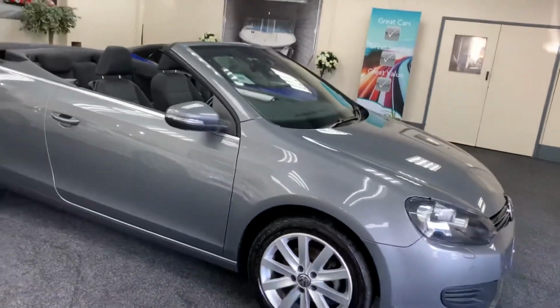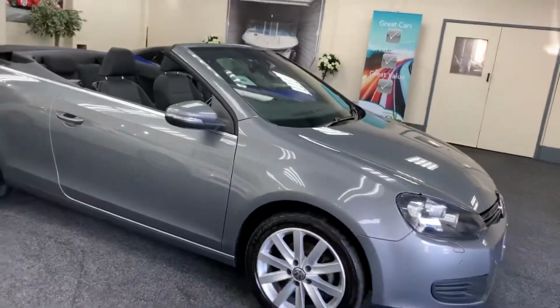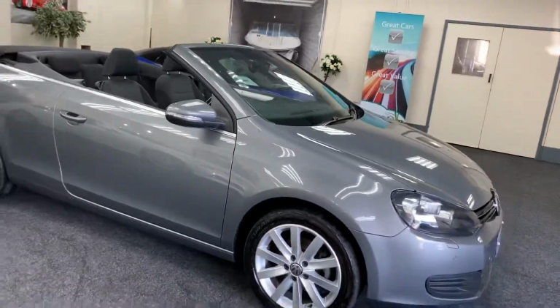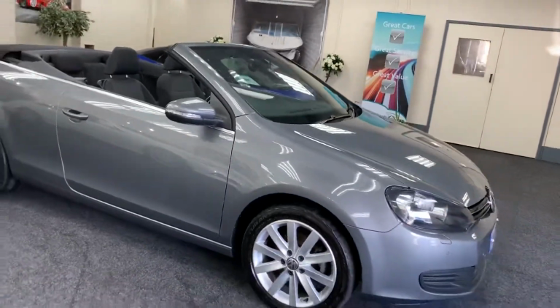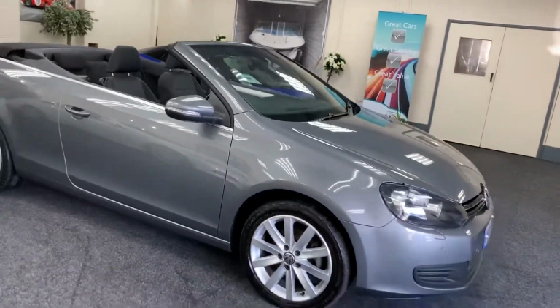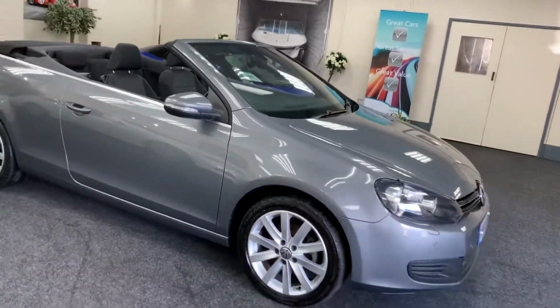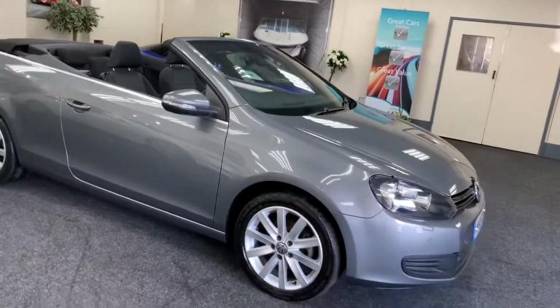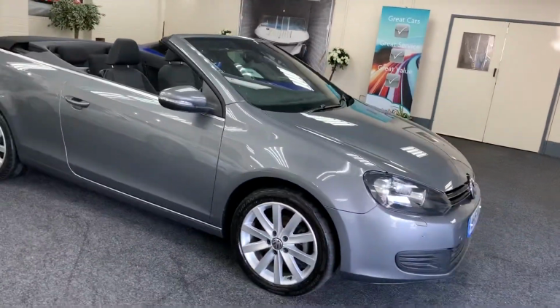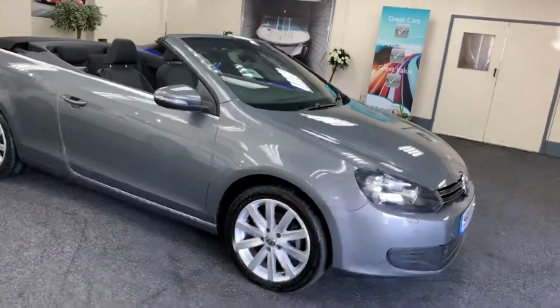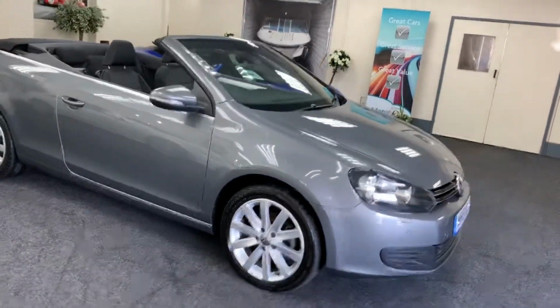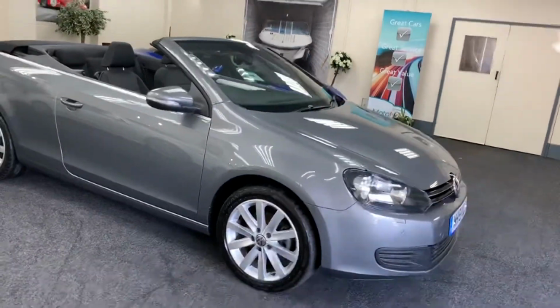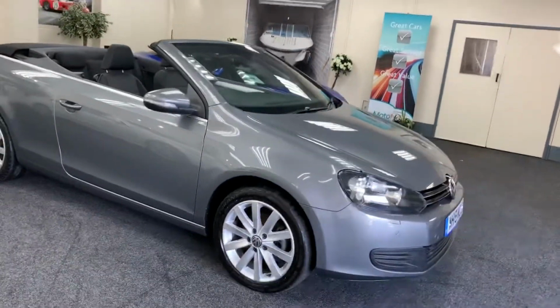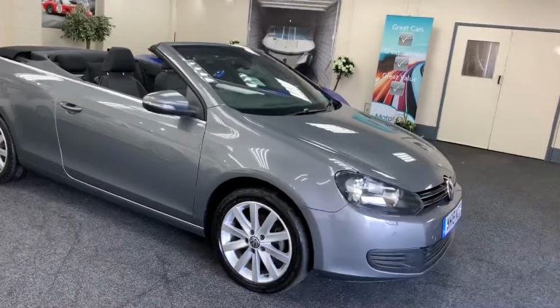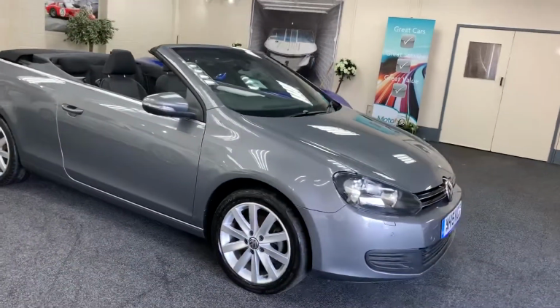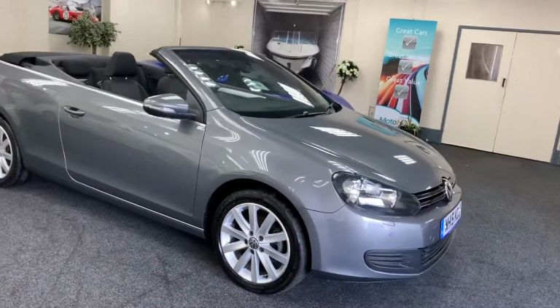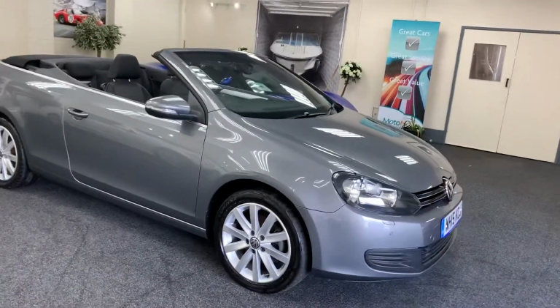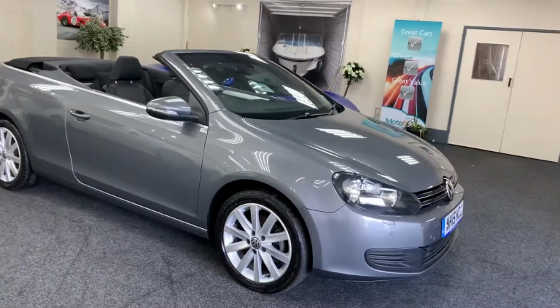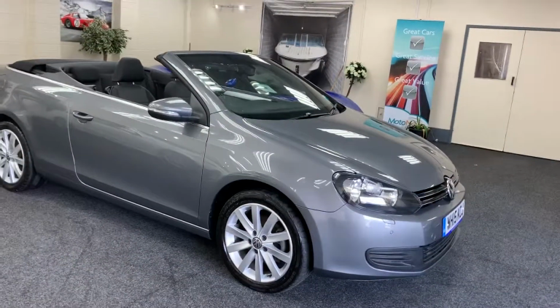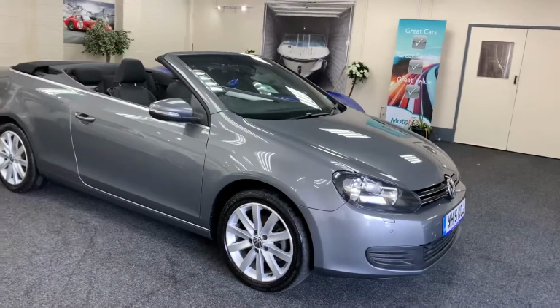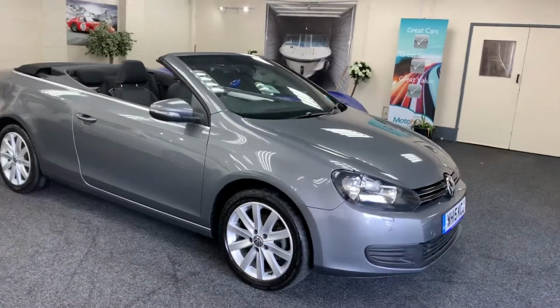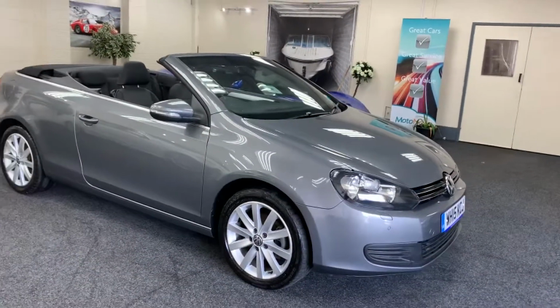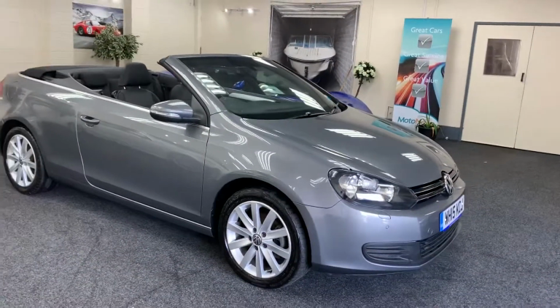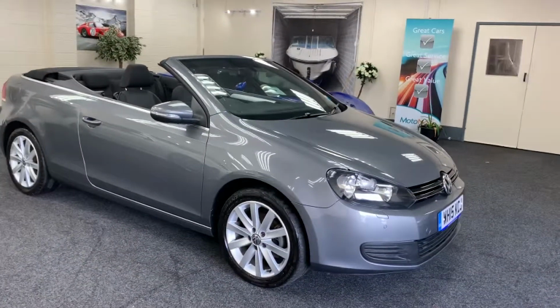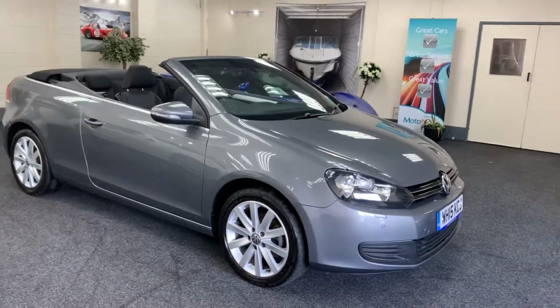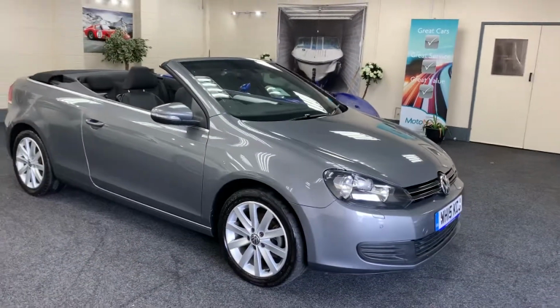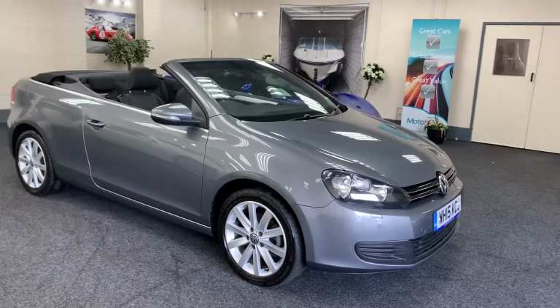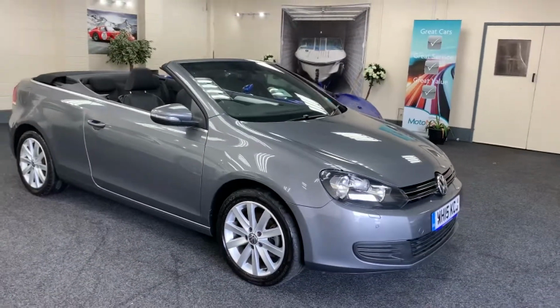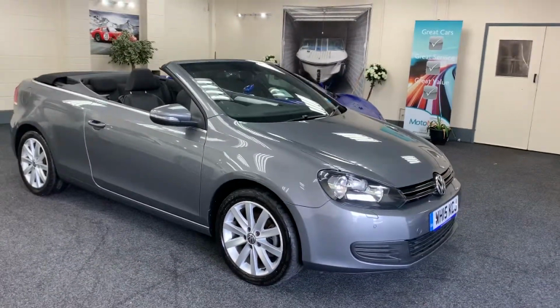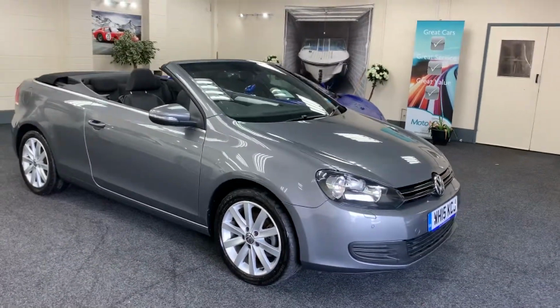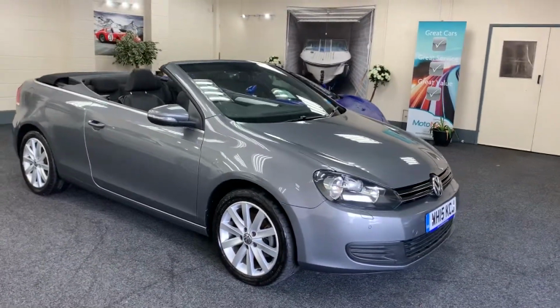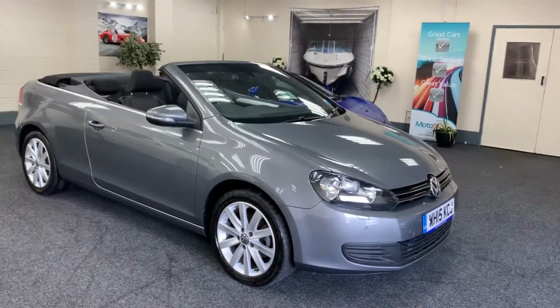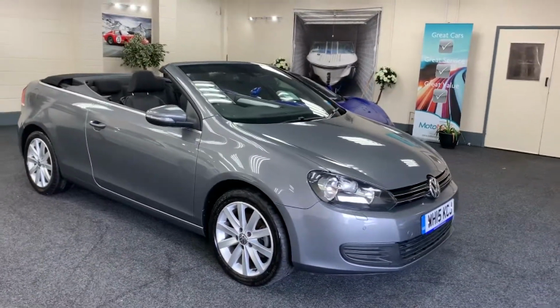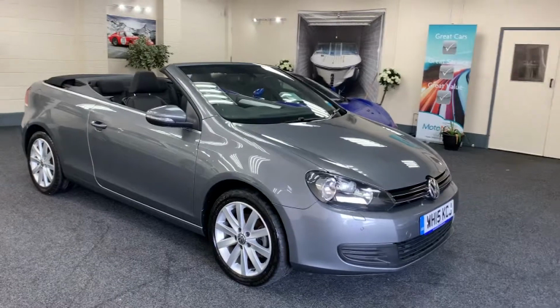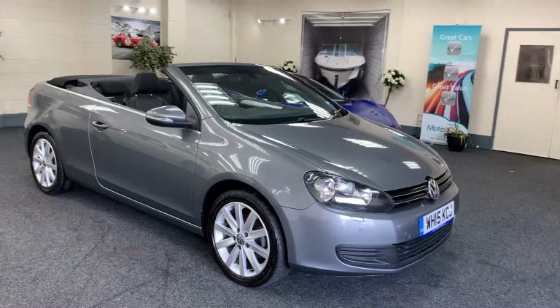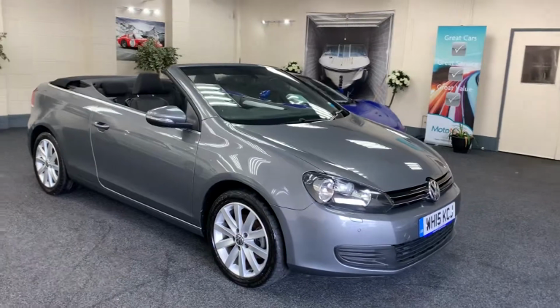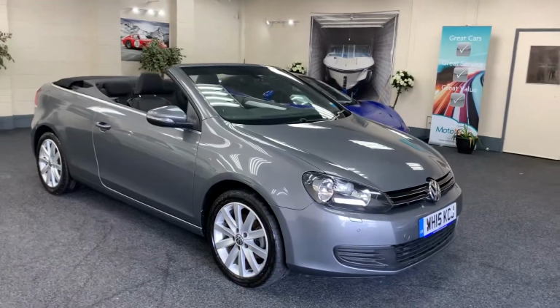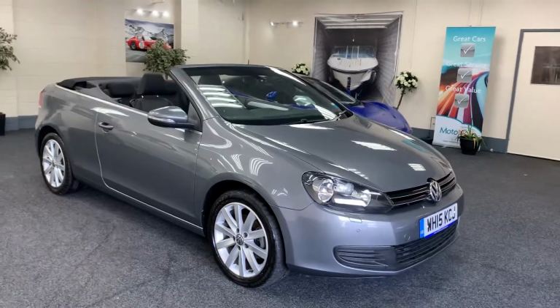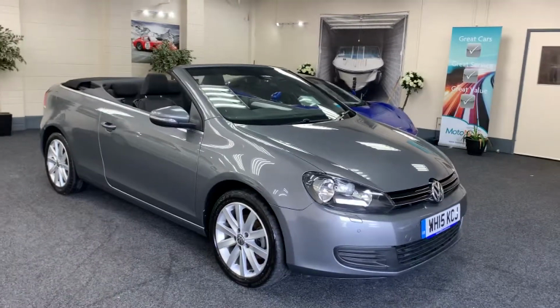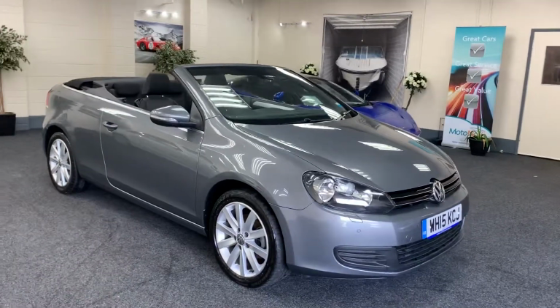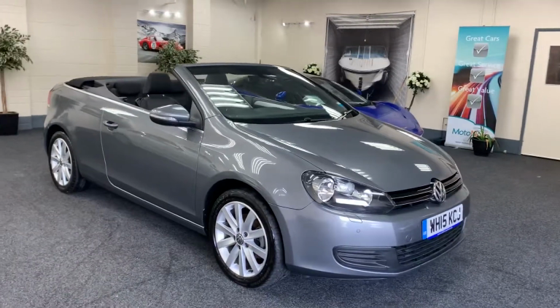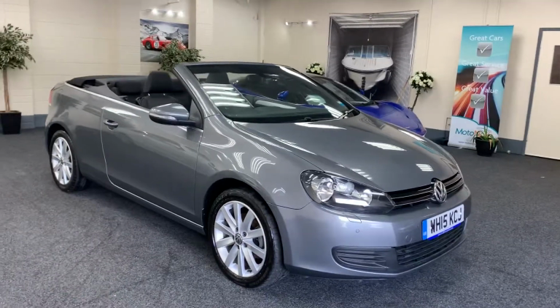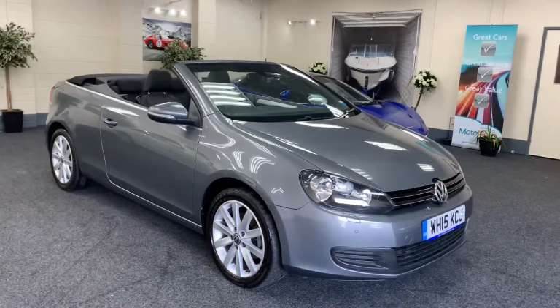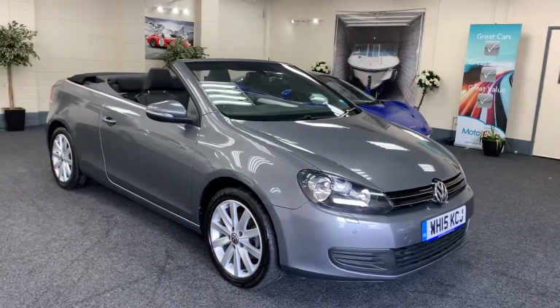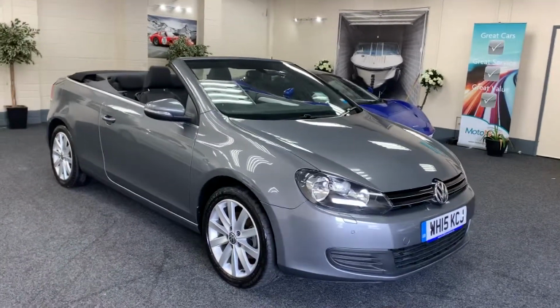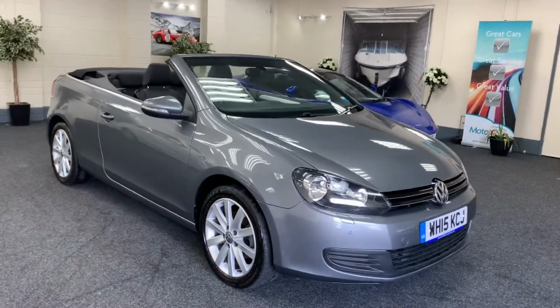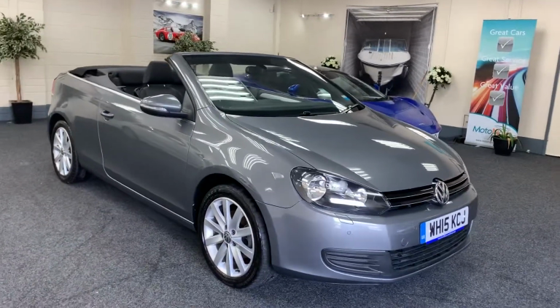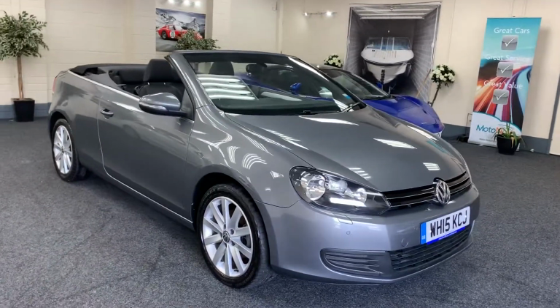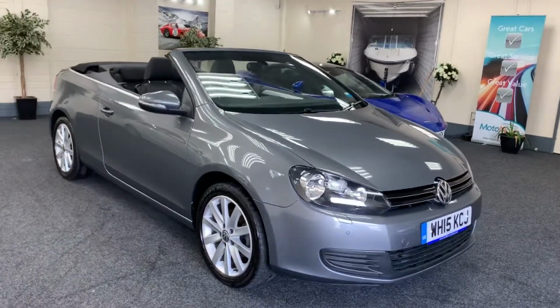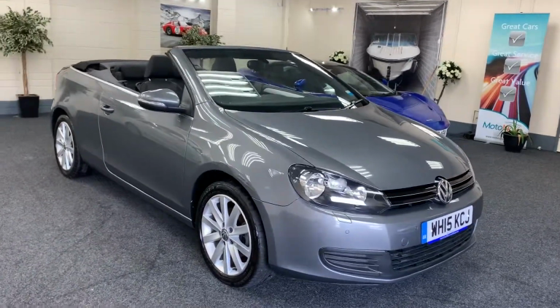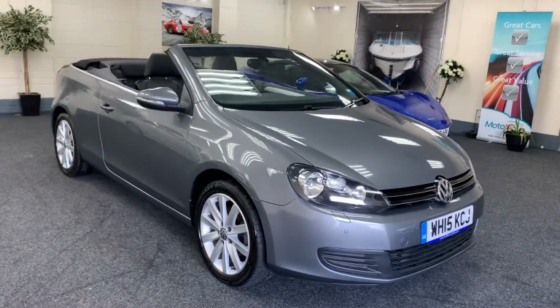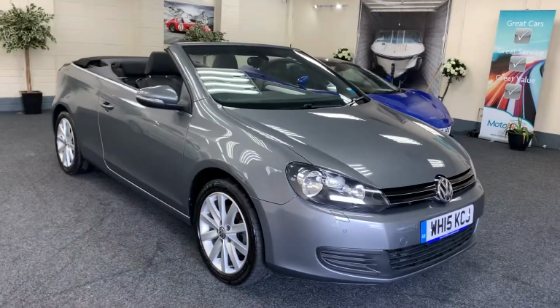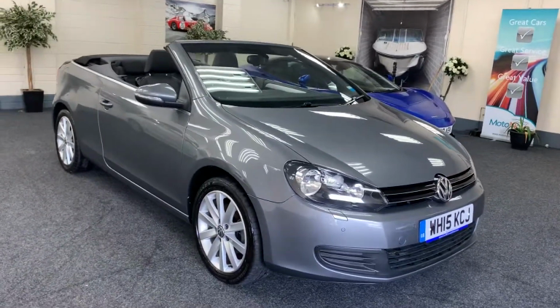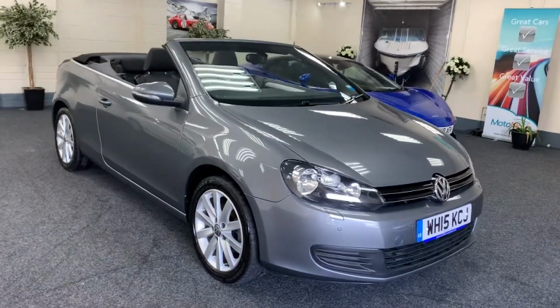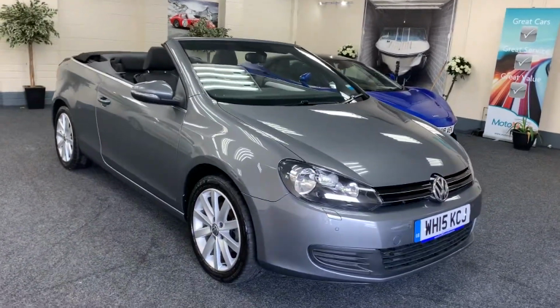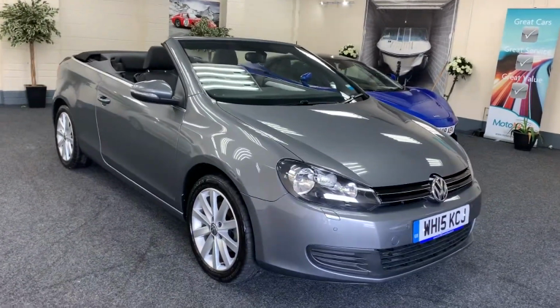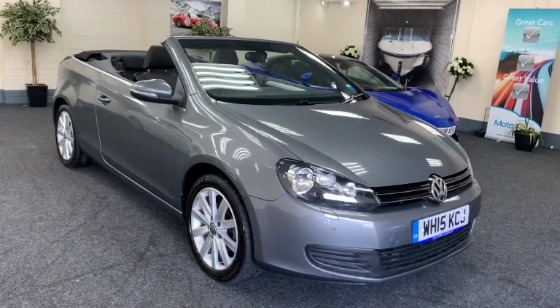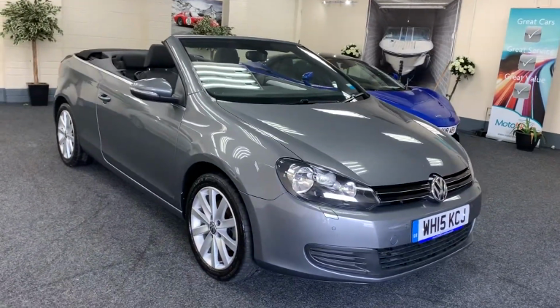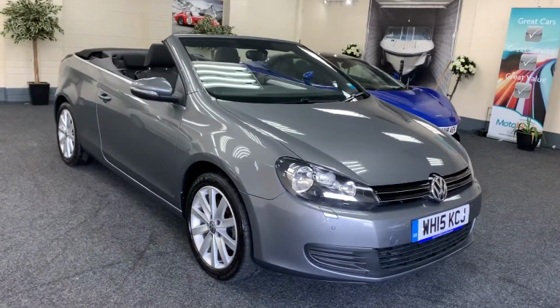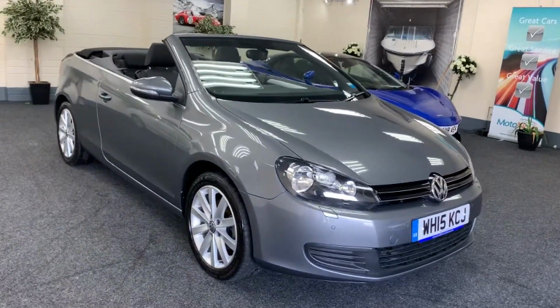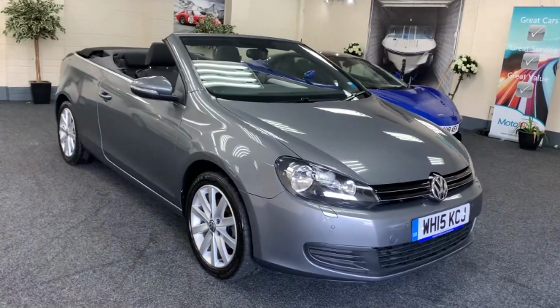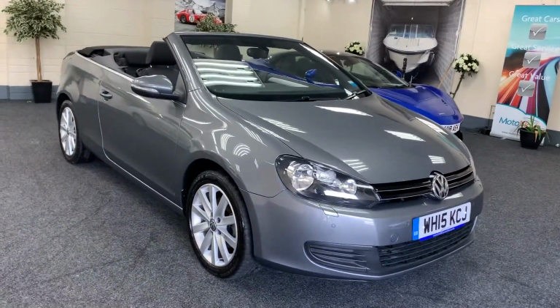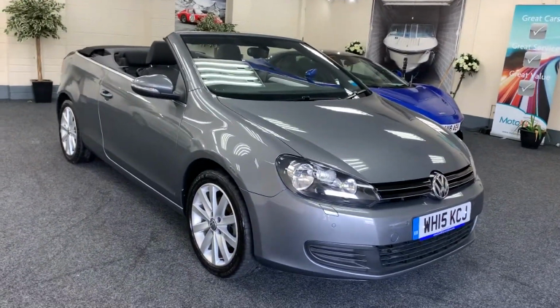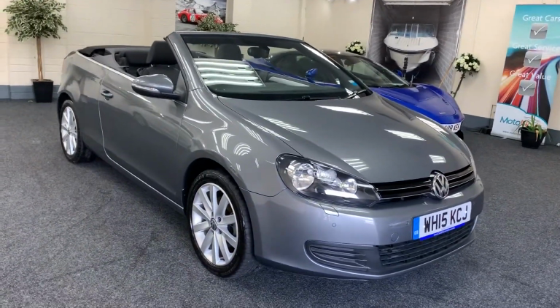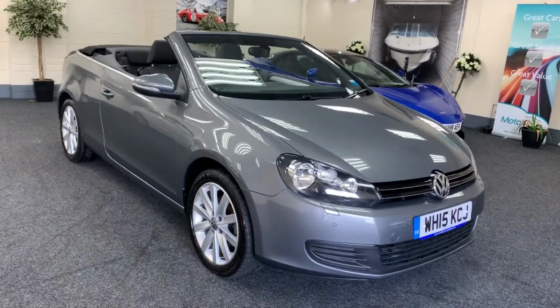It's a vehicle coming with a fresh service, new 12 months MOT and six months nationwide warranty.